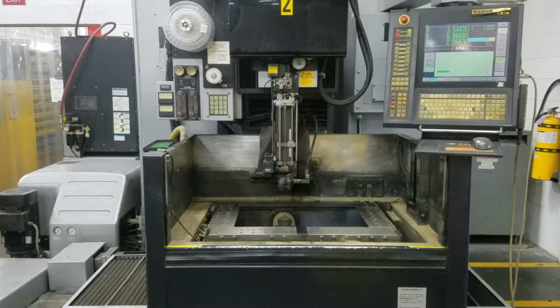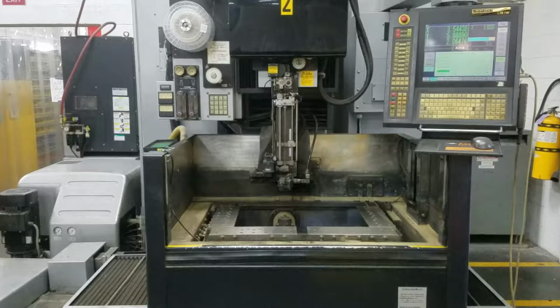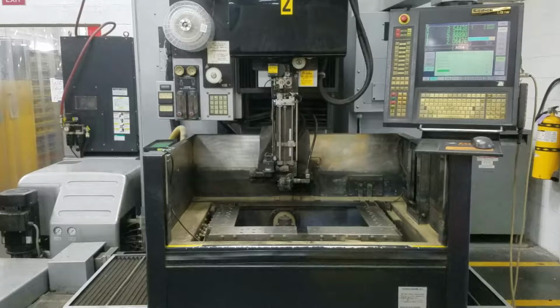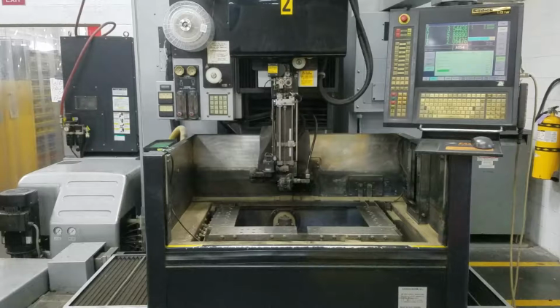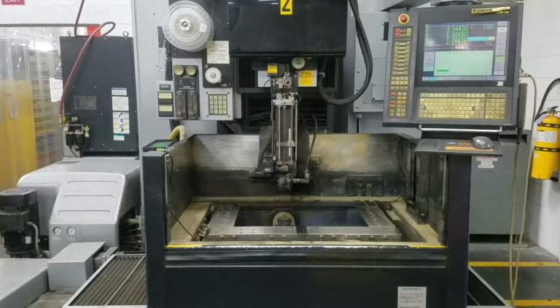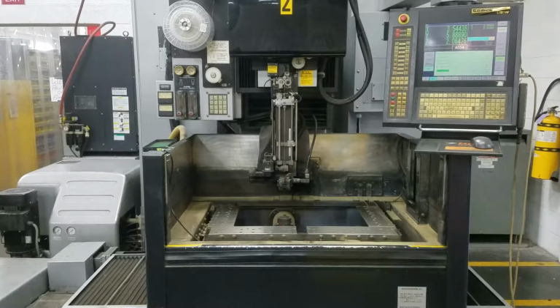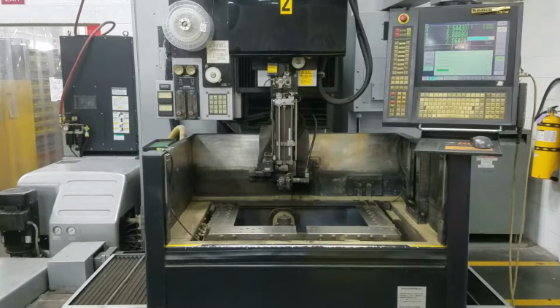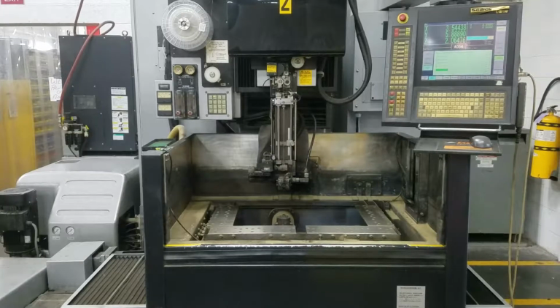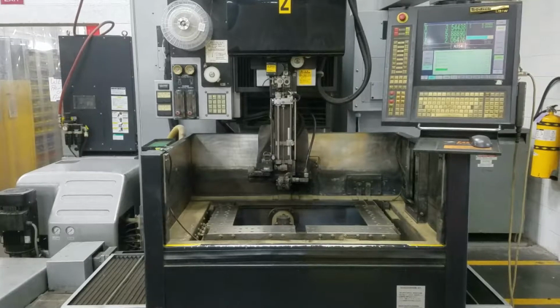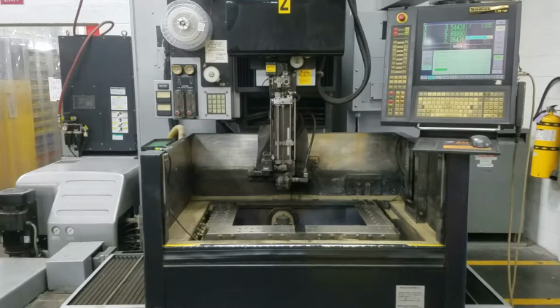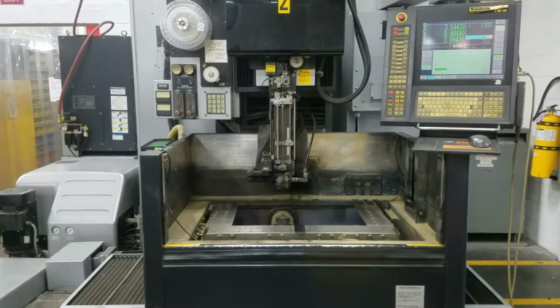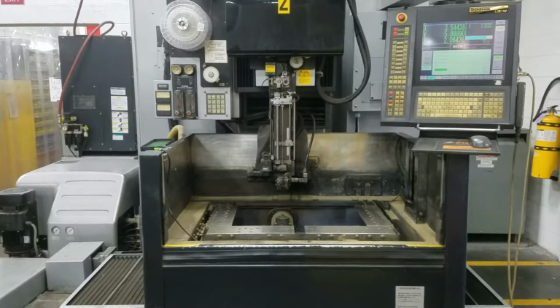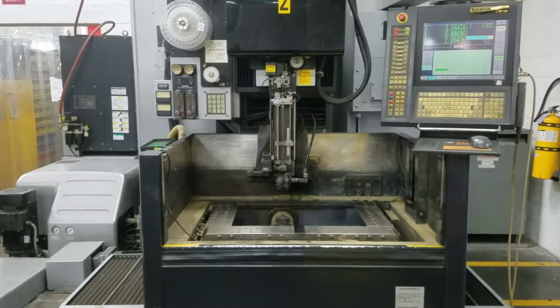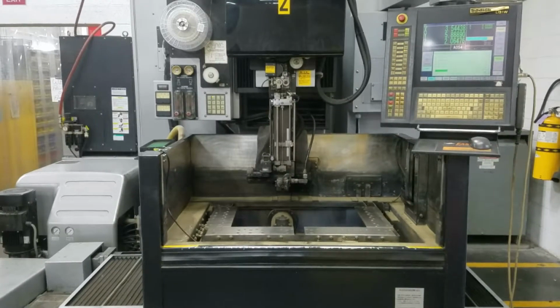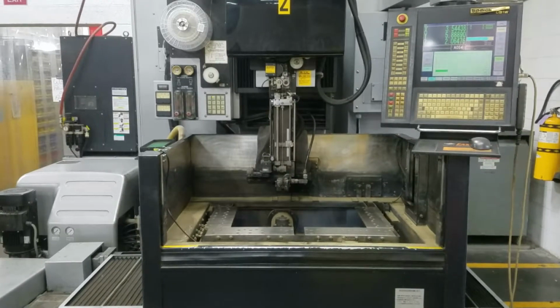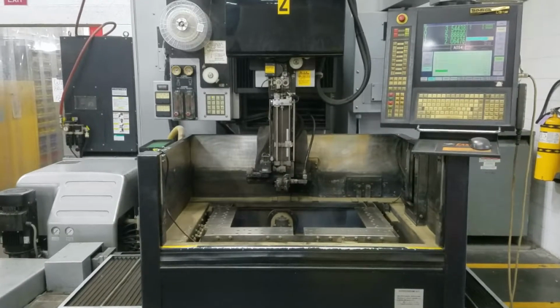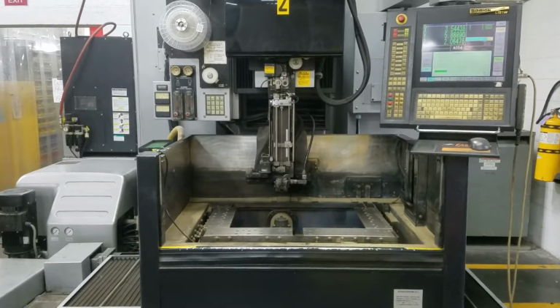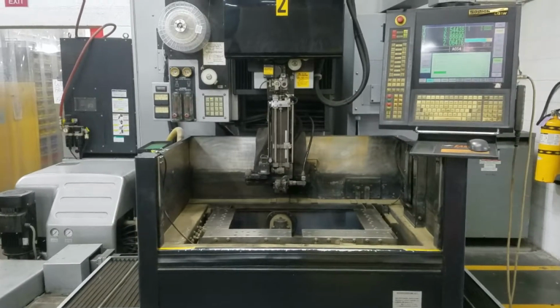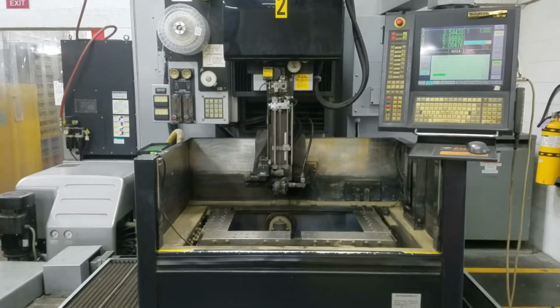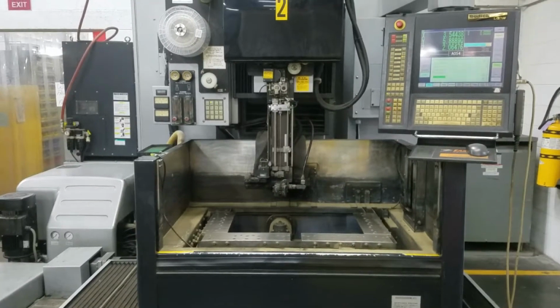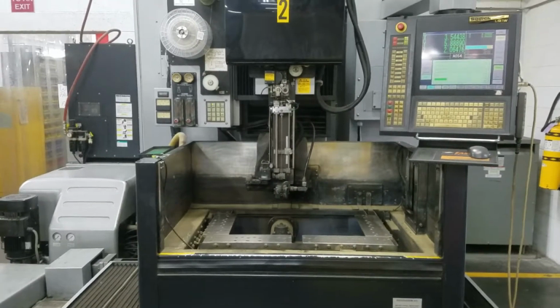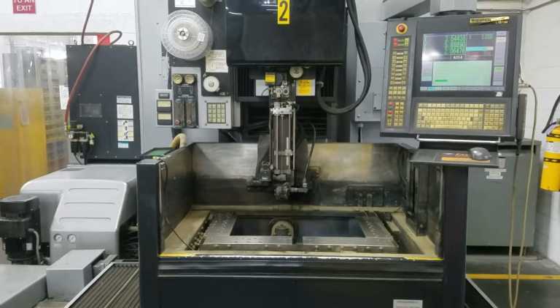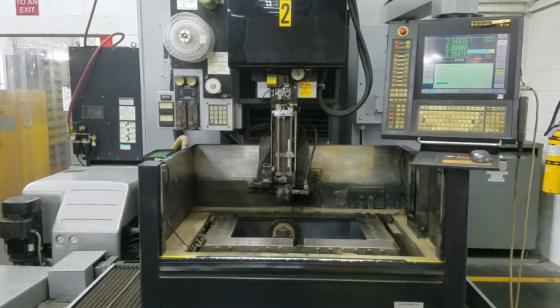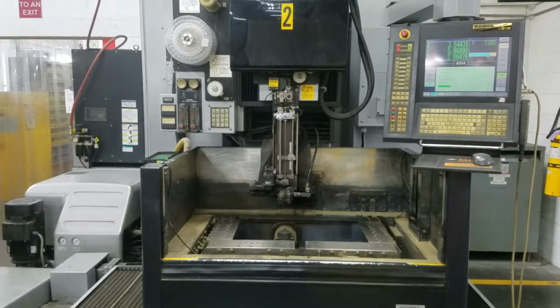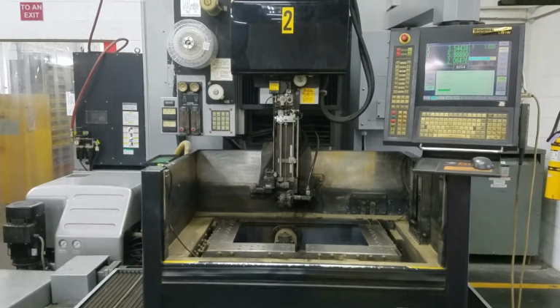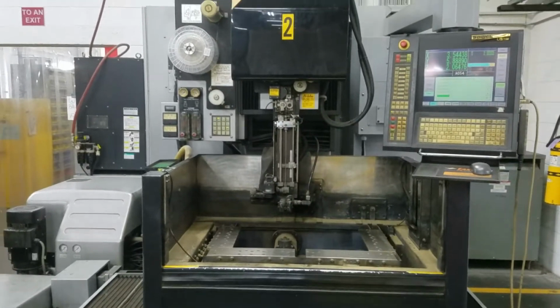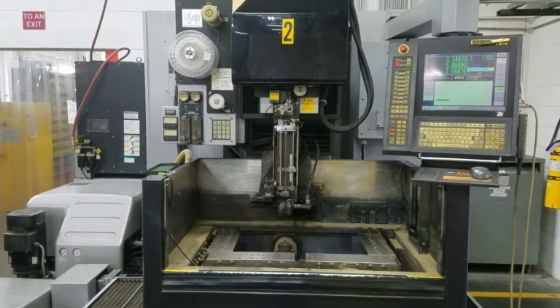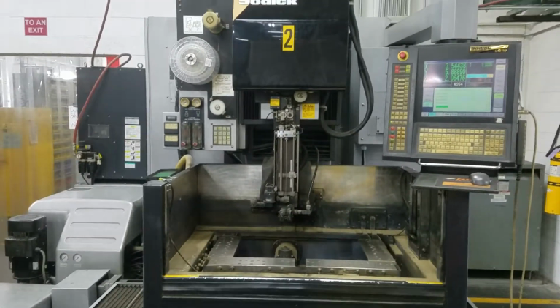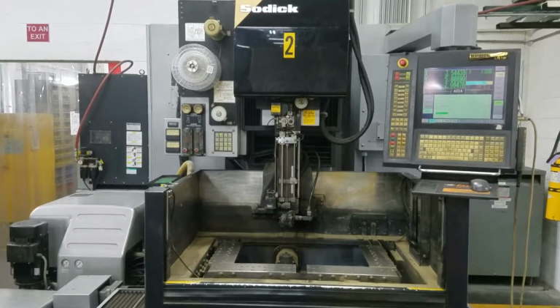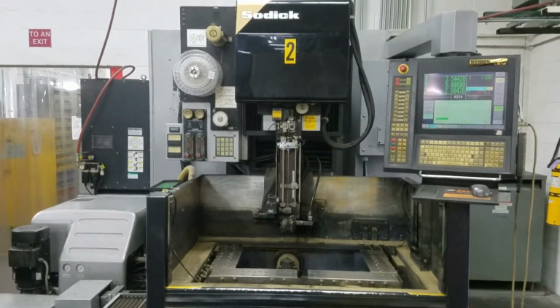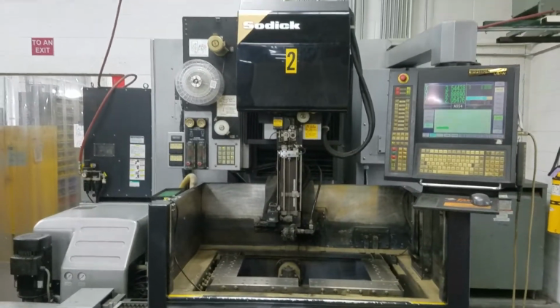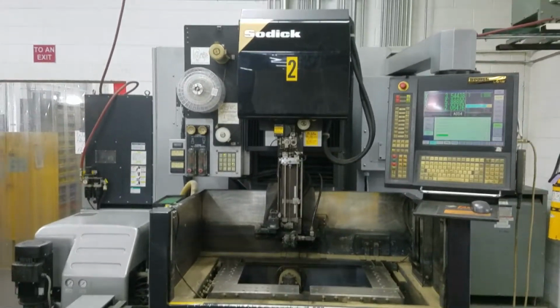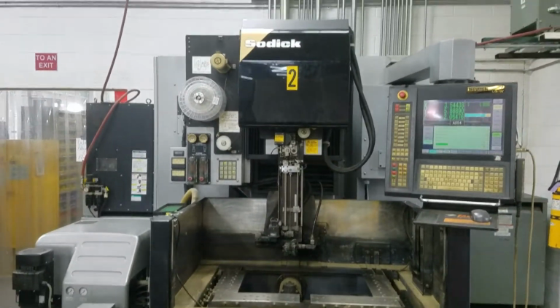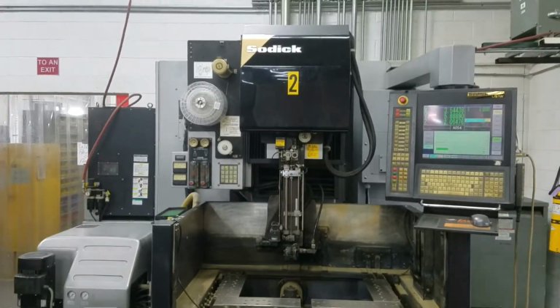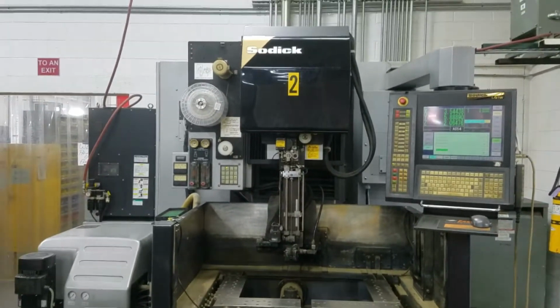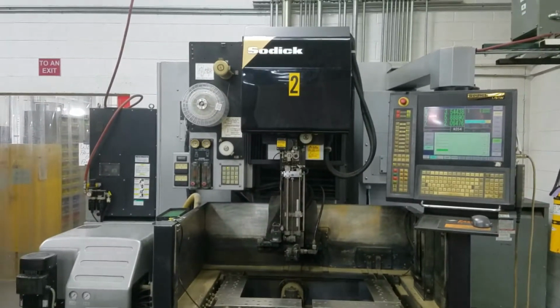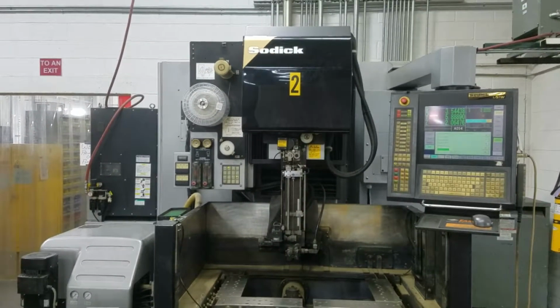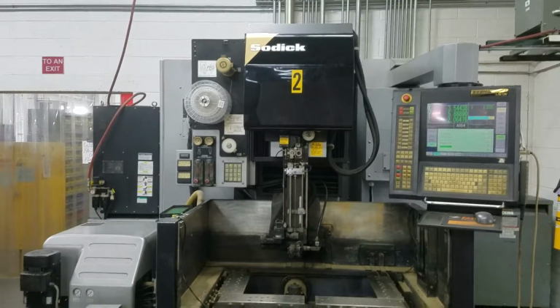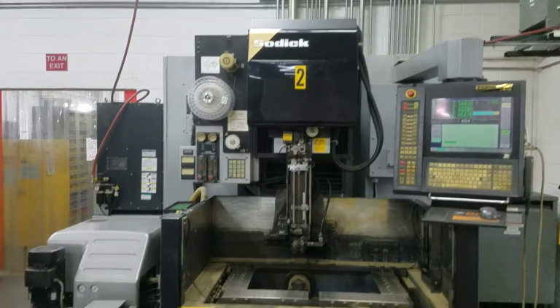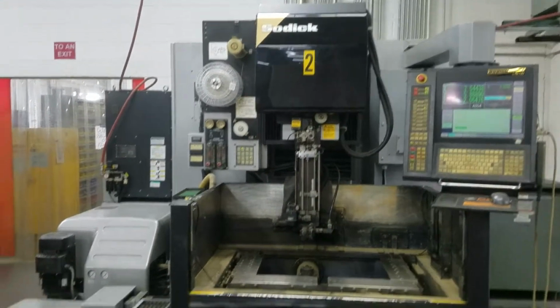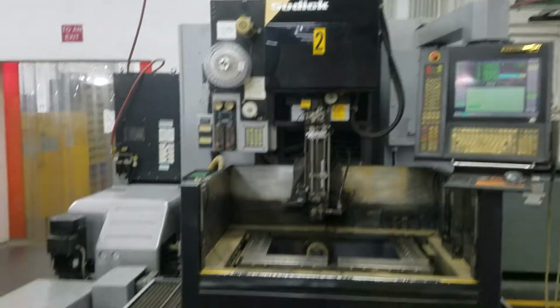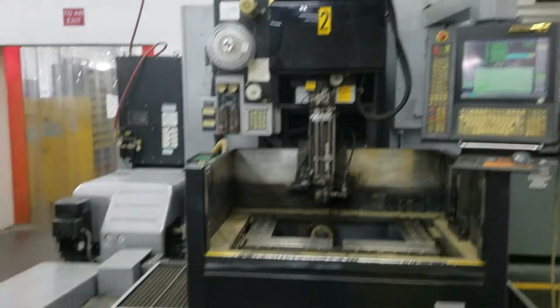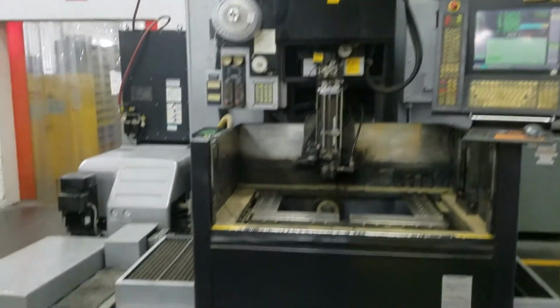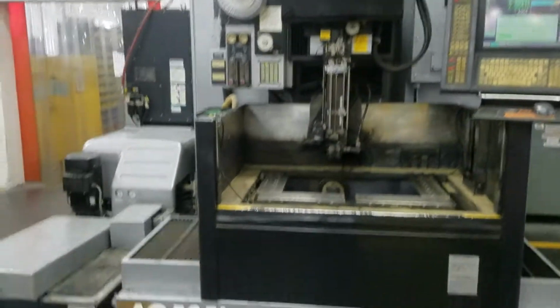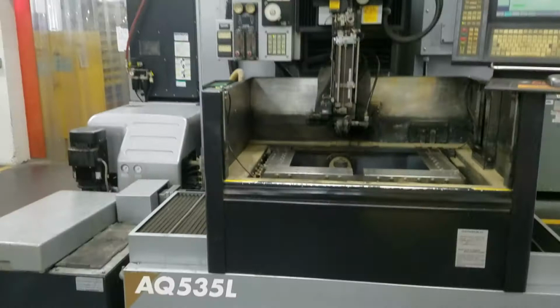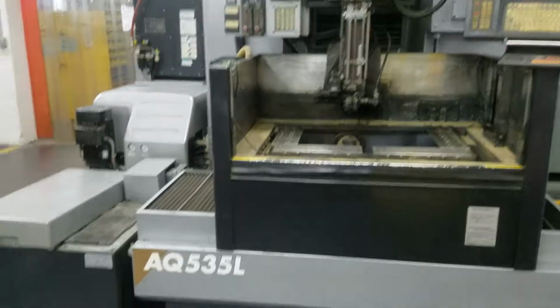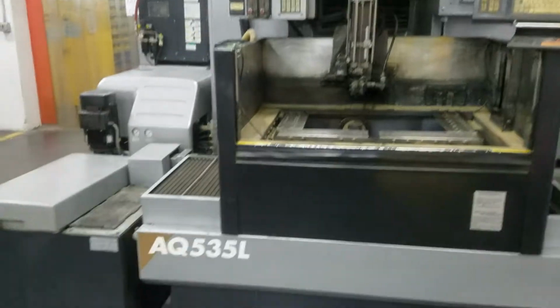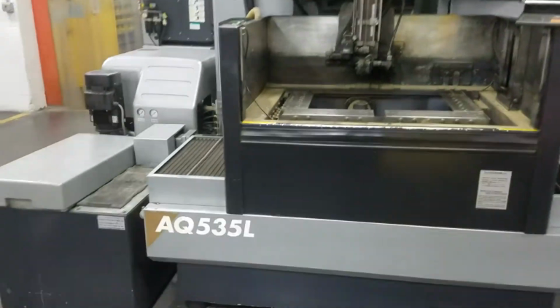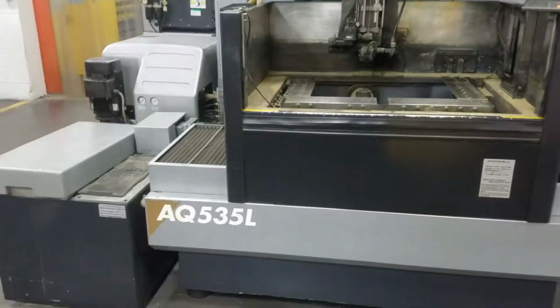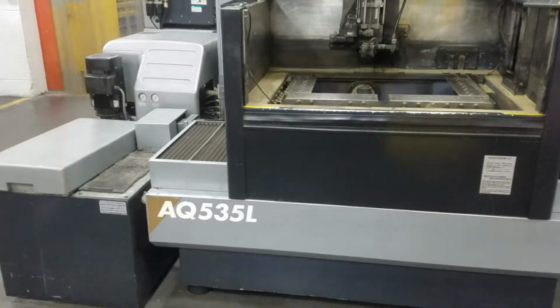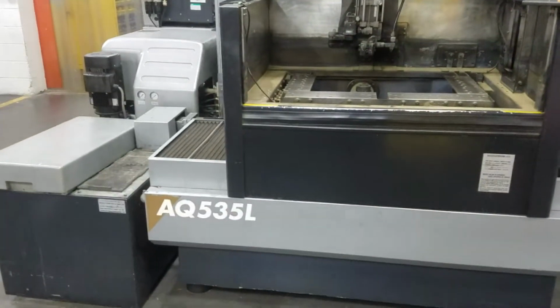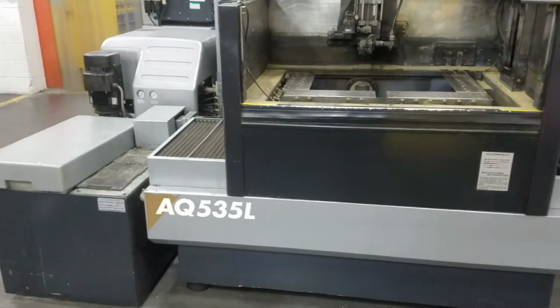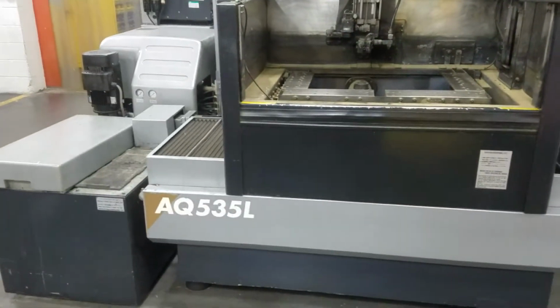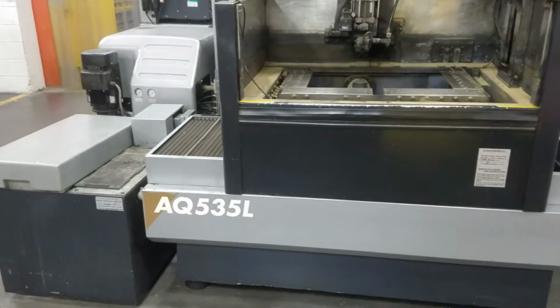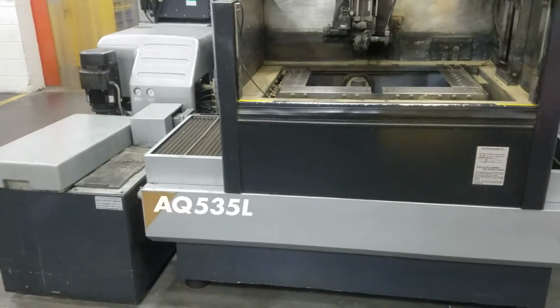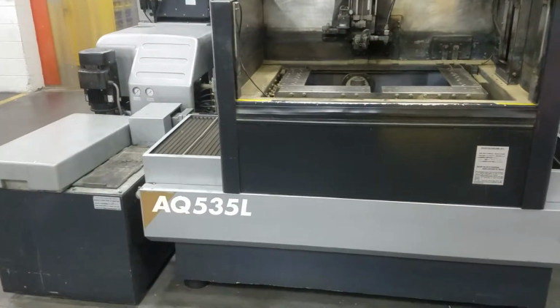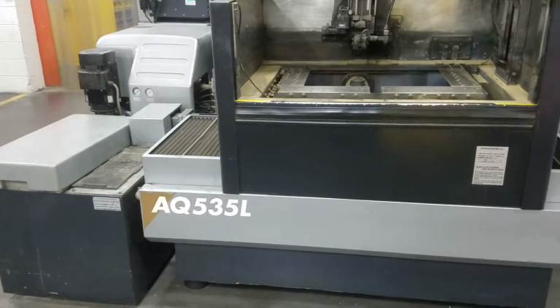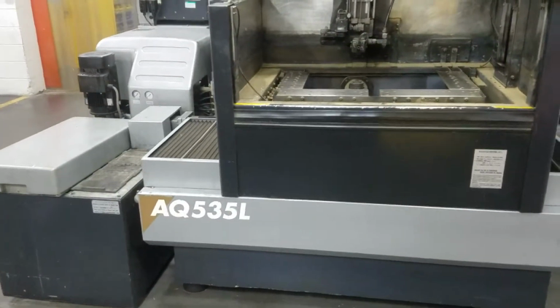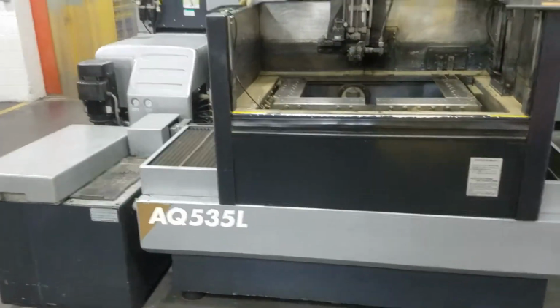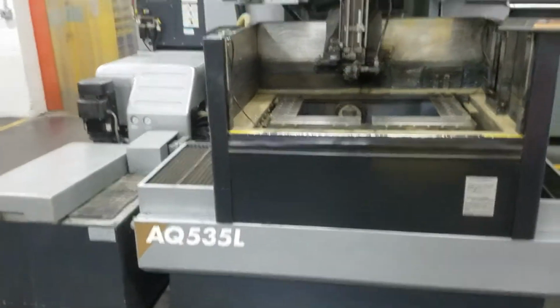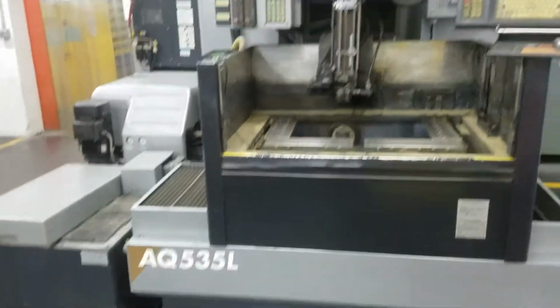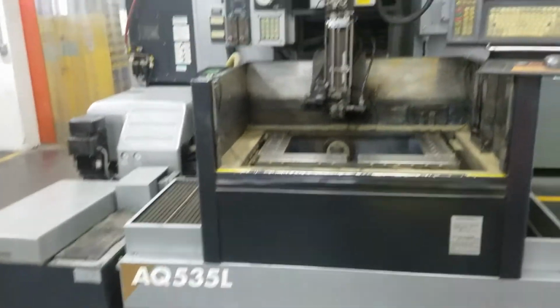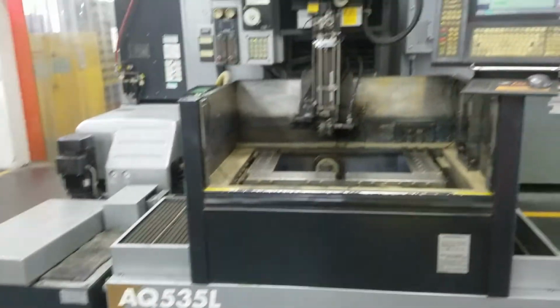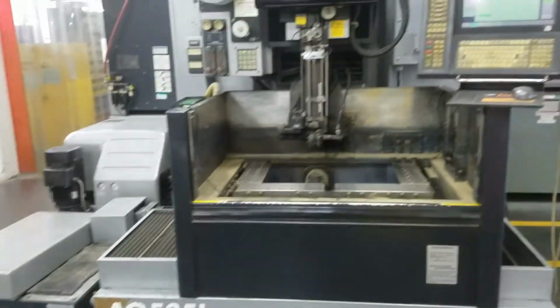We're videoing a SOTIC AQ 535L. It's a 2004.